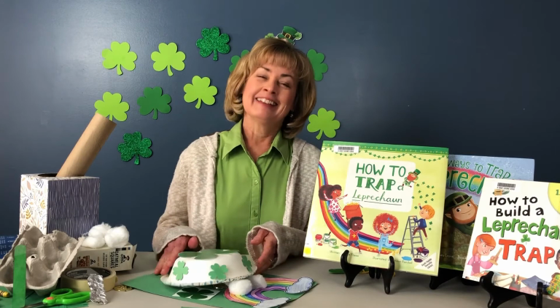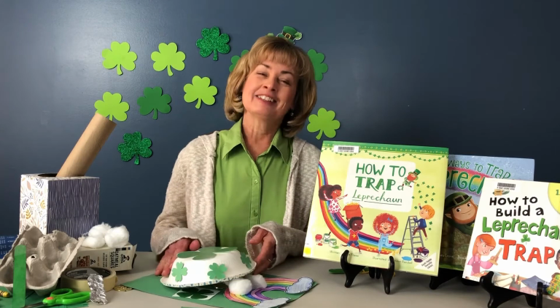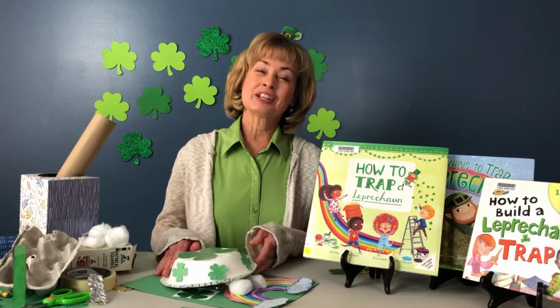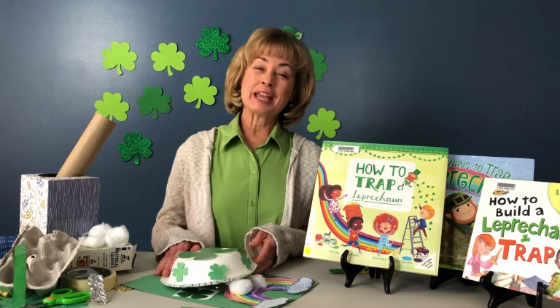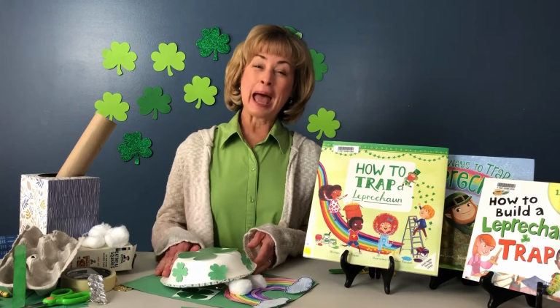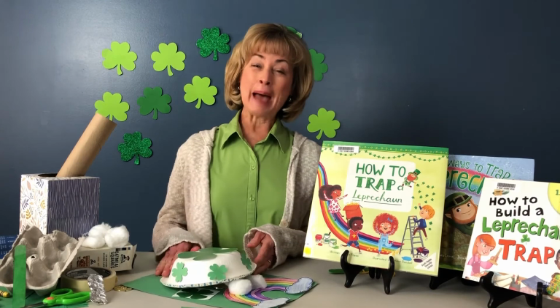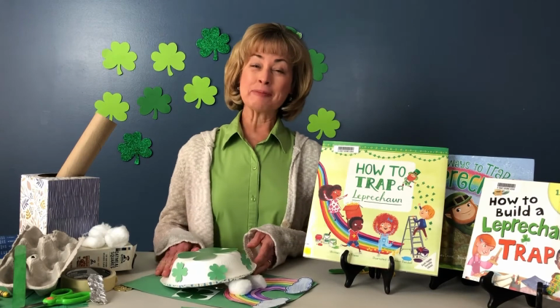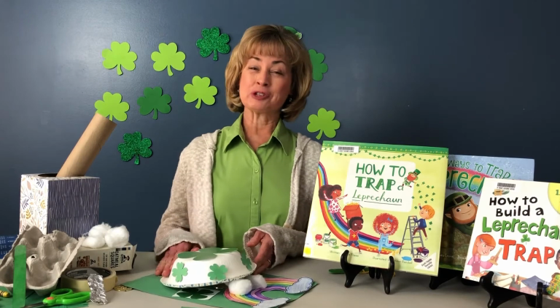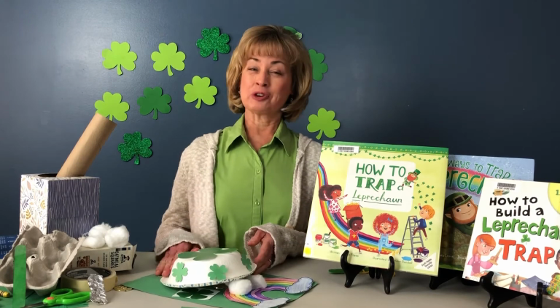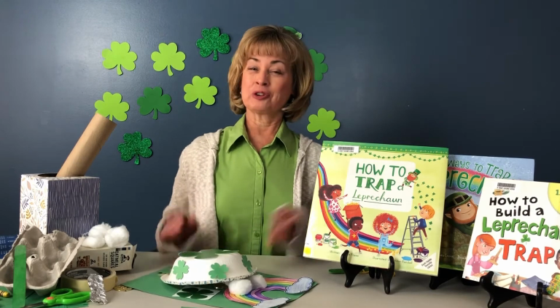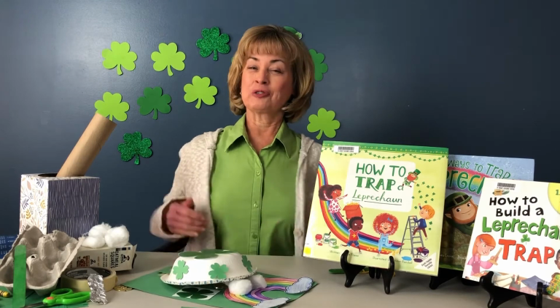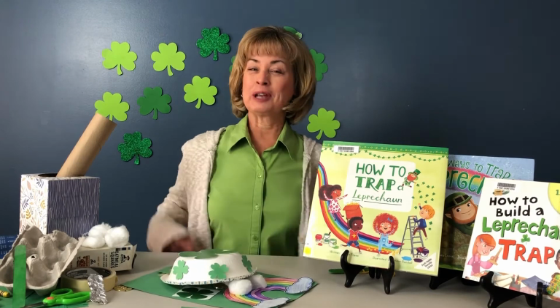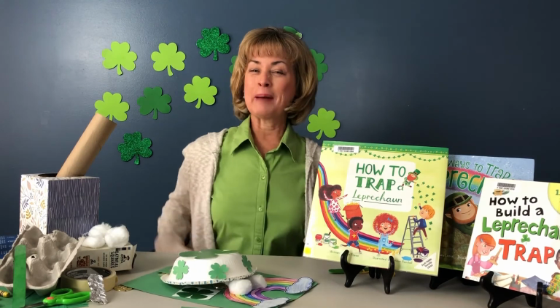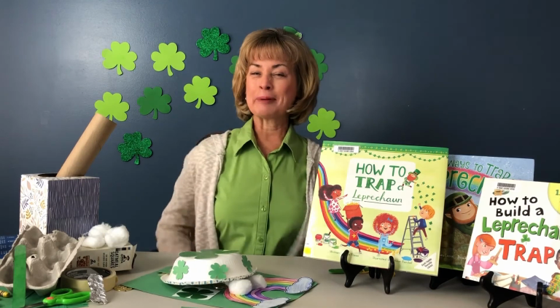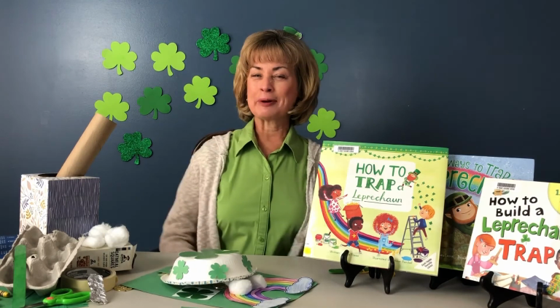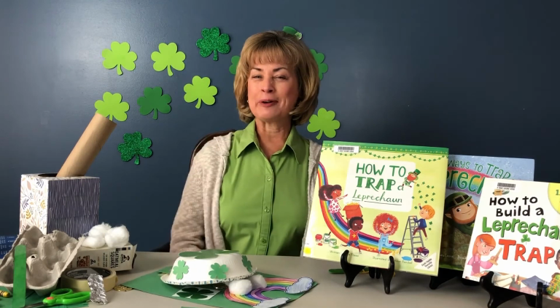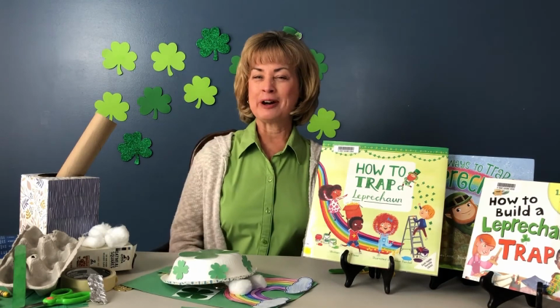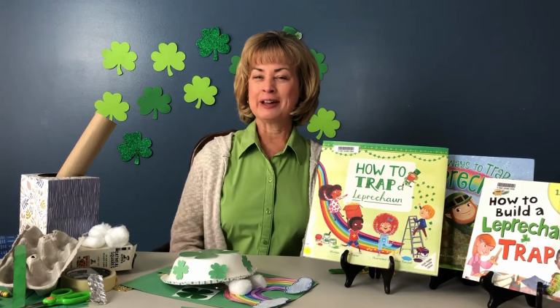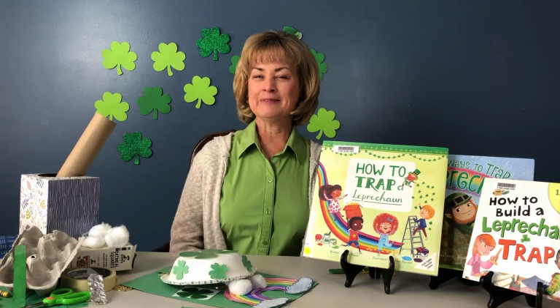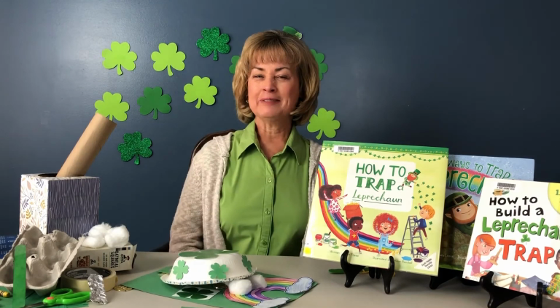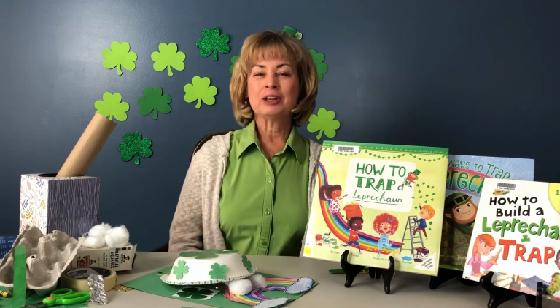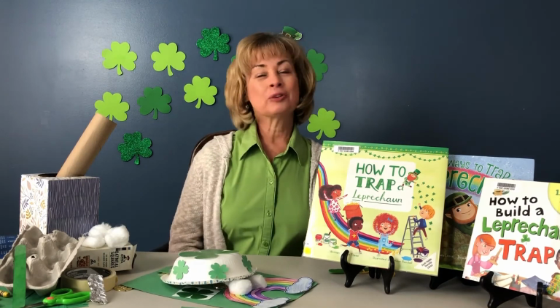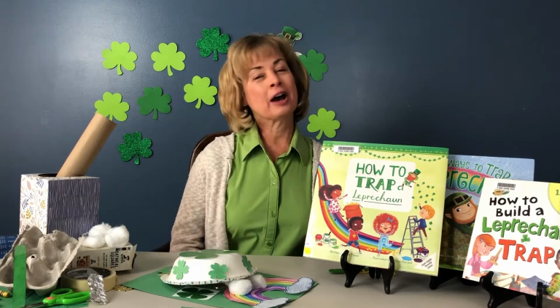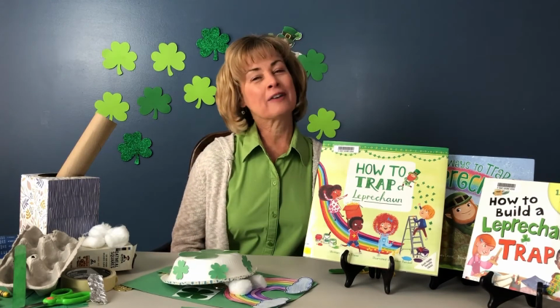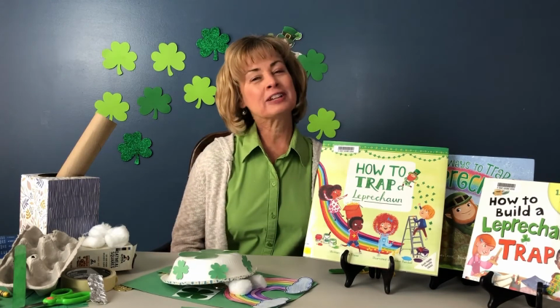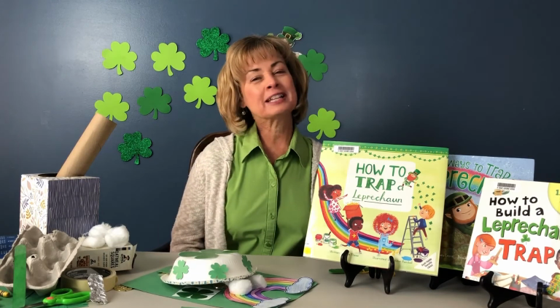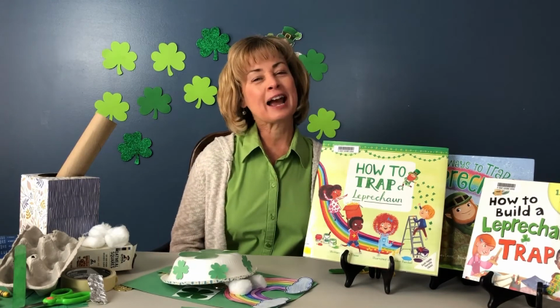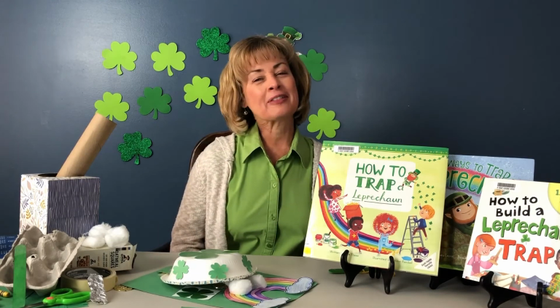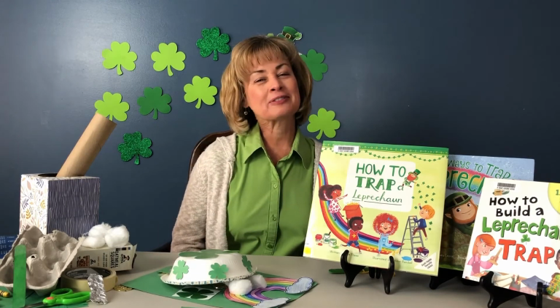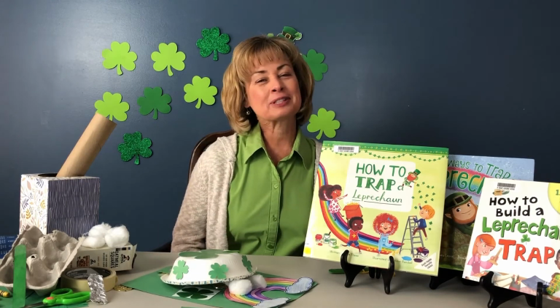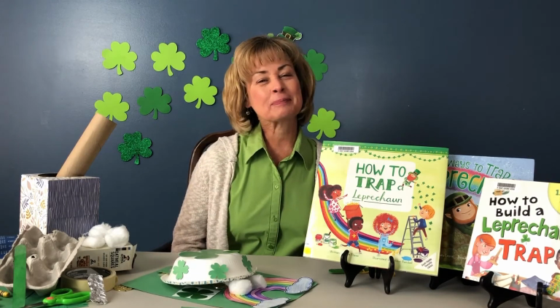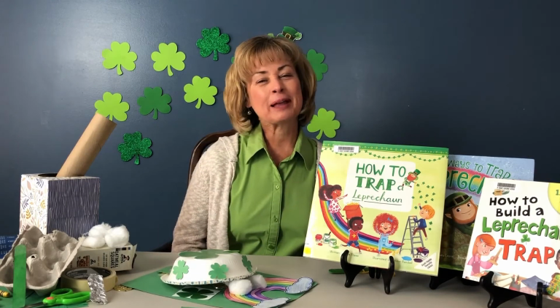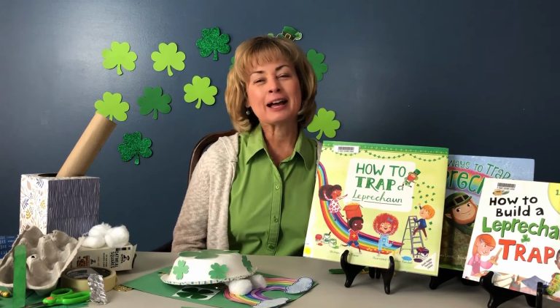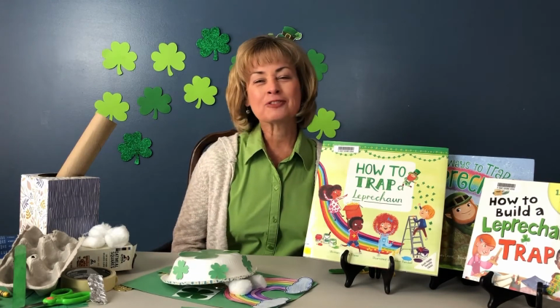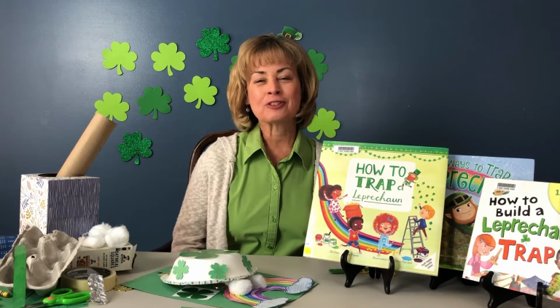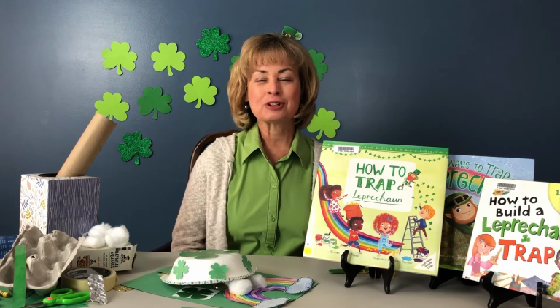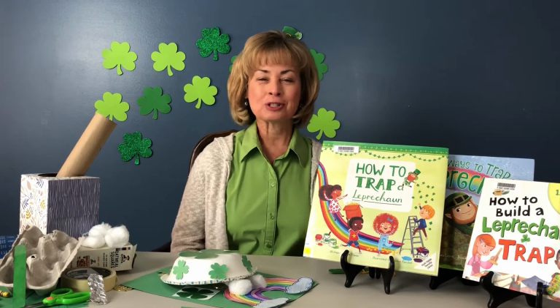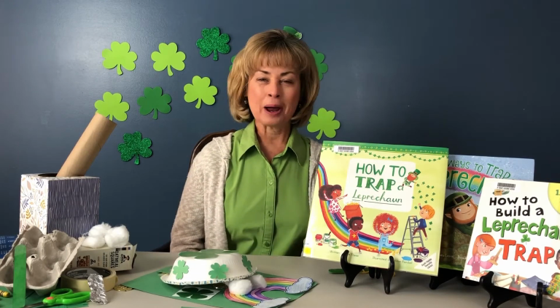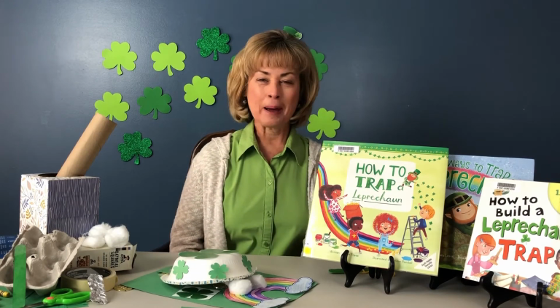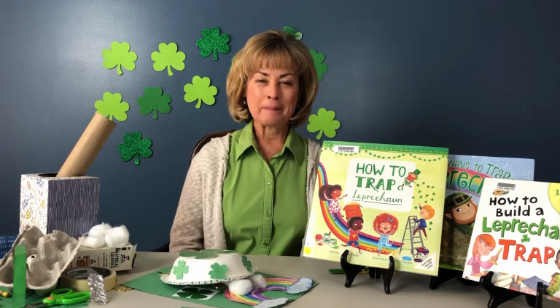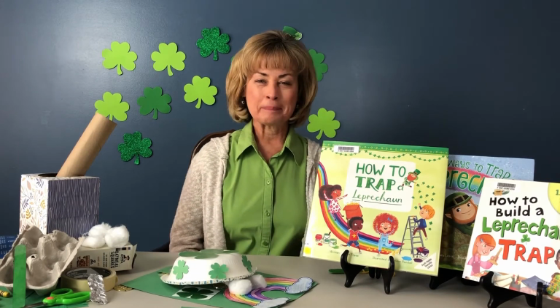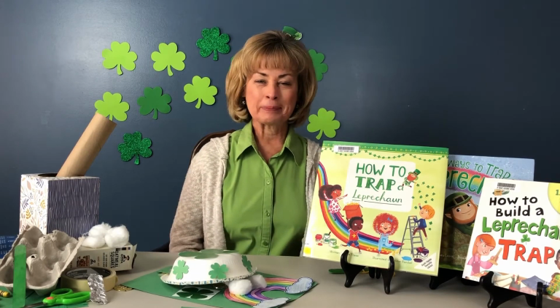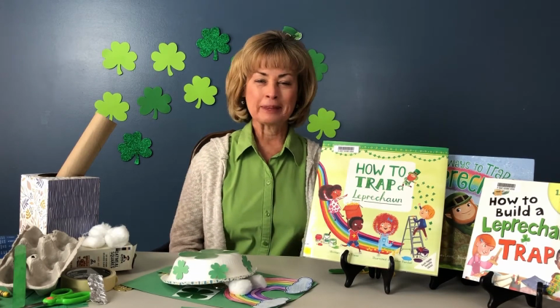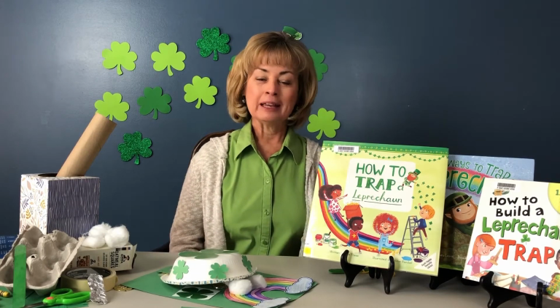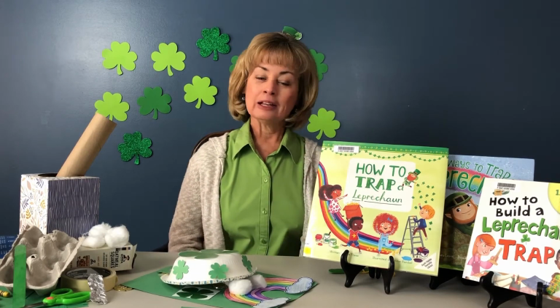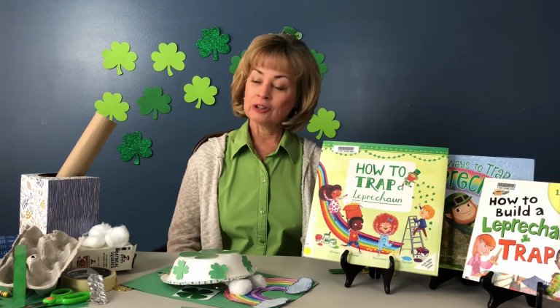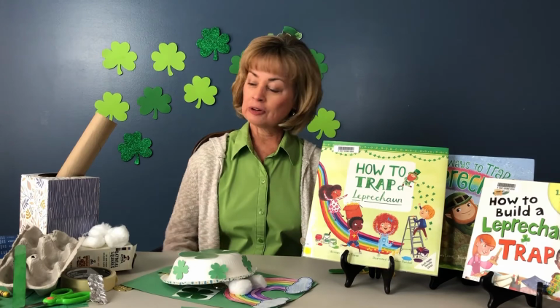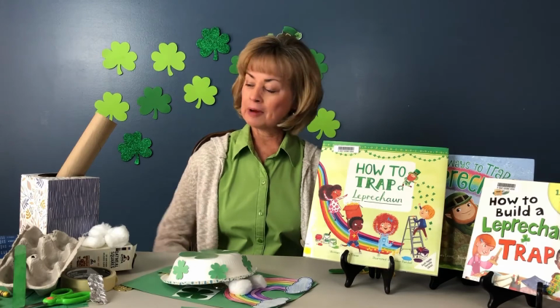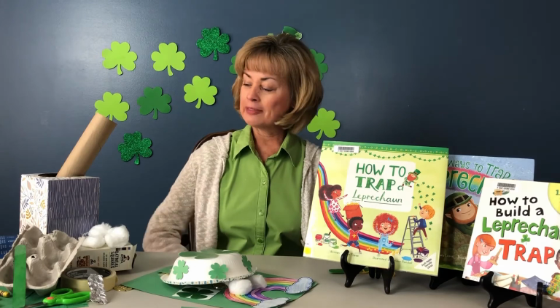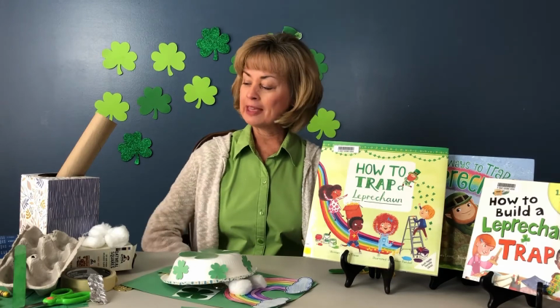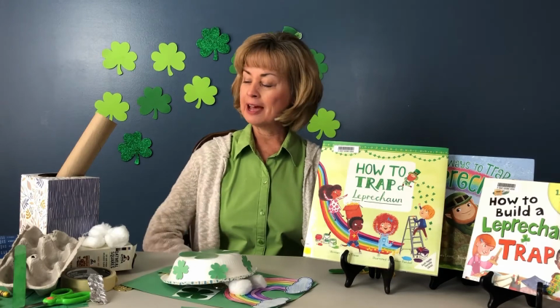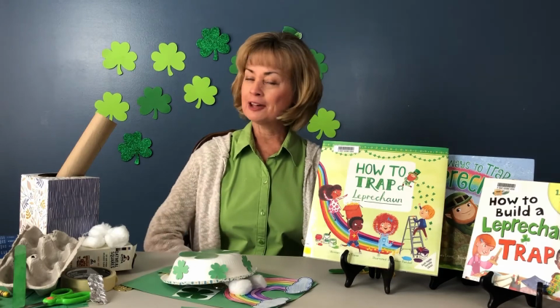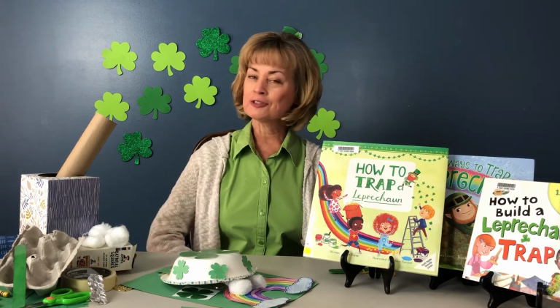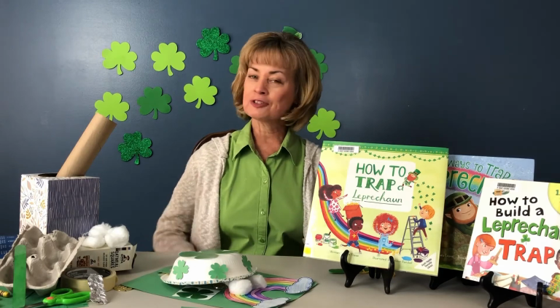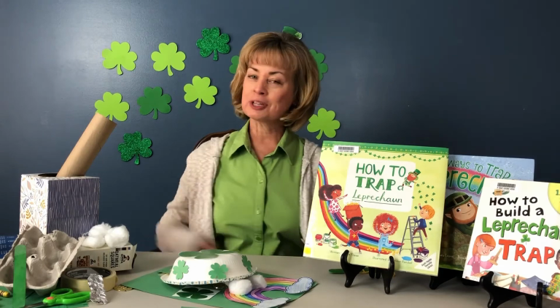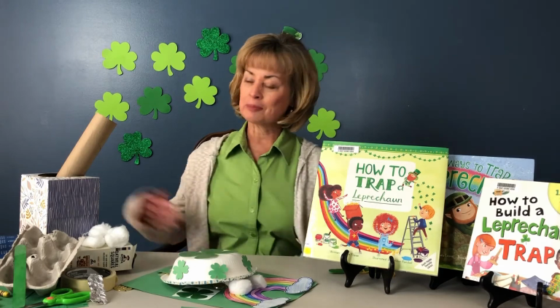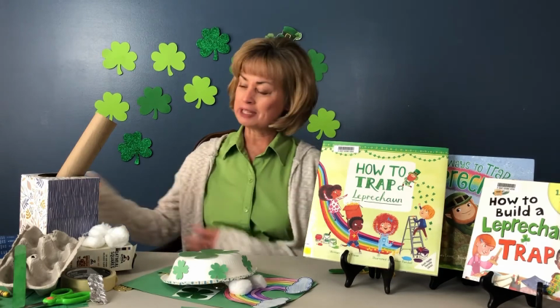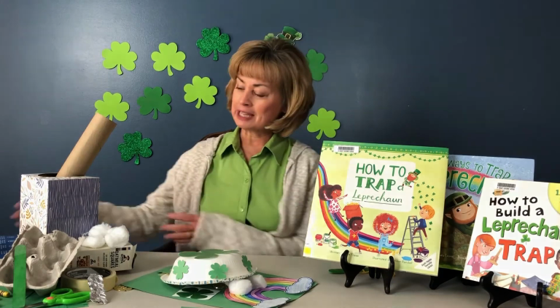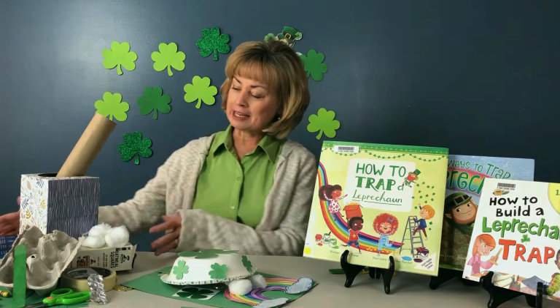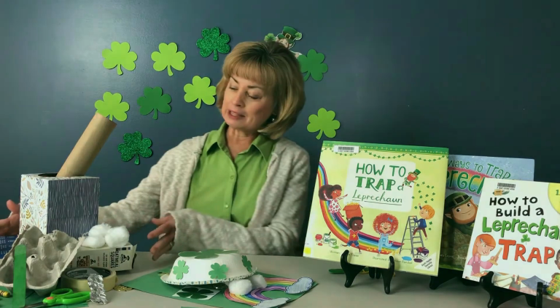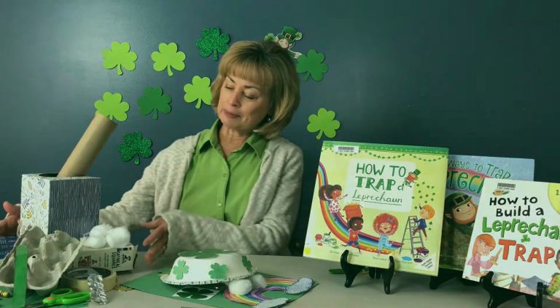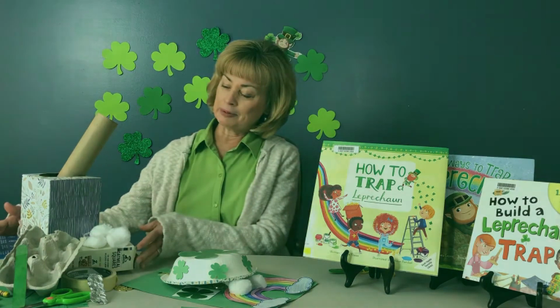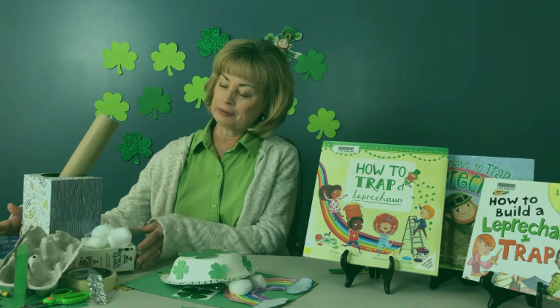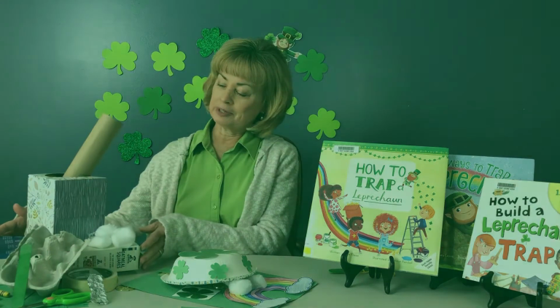To capture your leprechaun, you have to gather supplies for your trap. Look around the house for some recyclables.